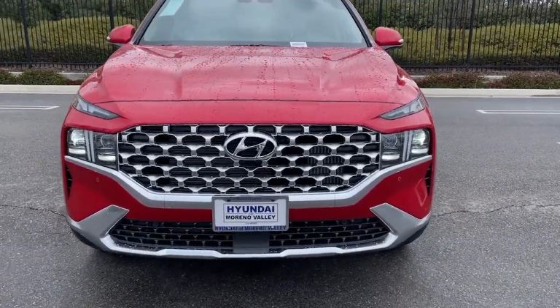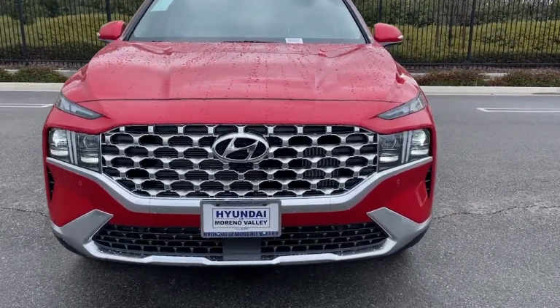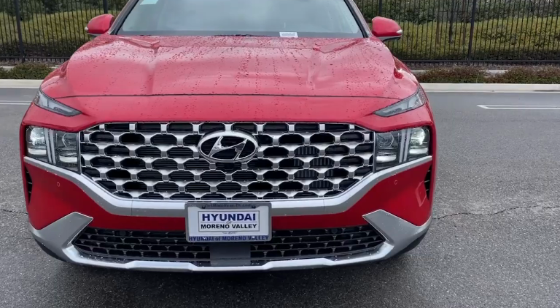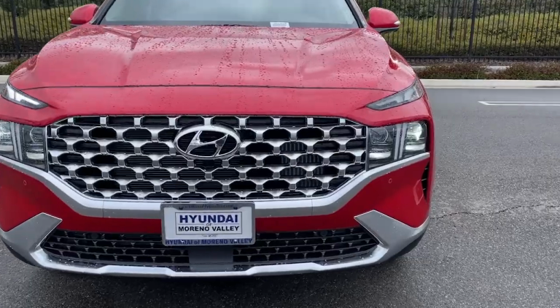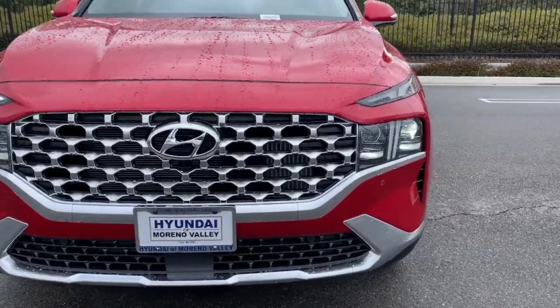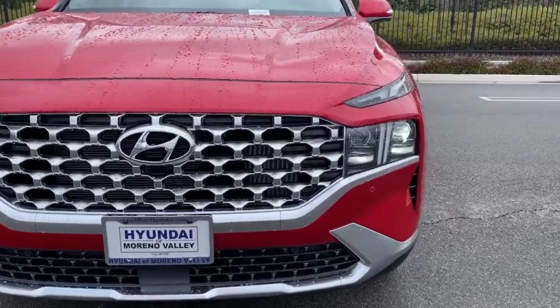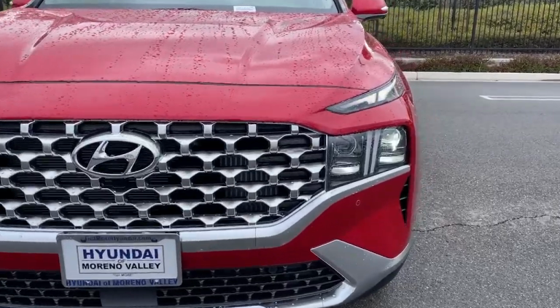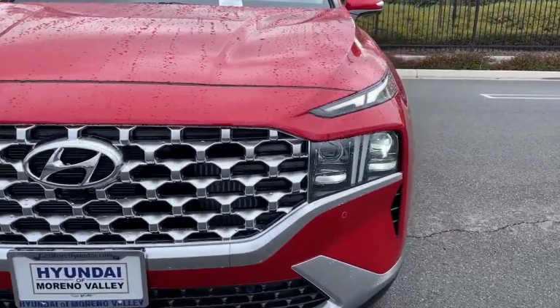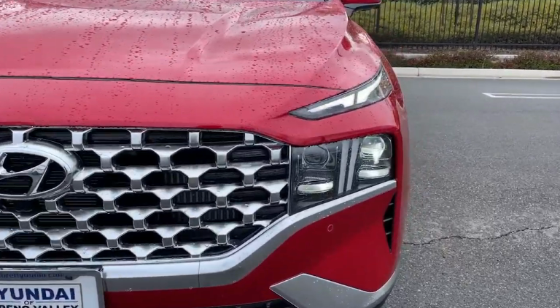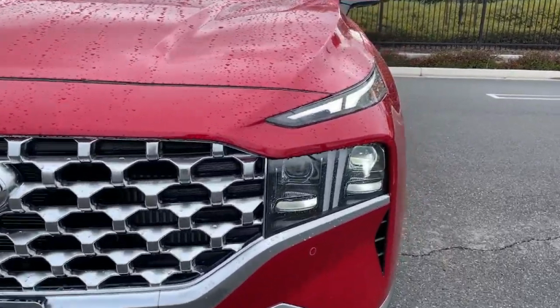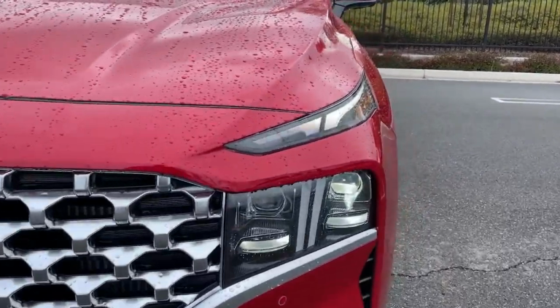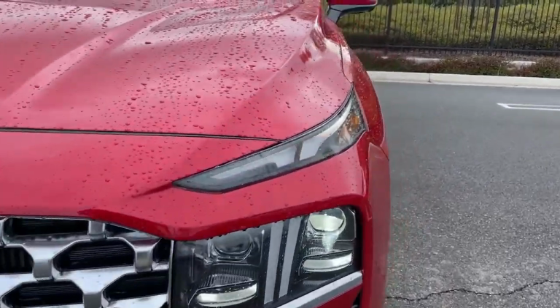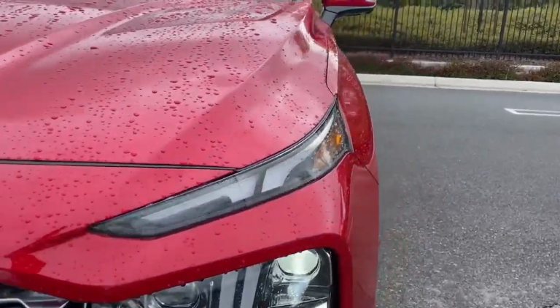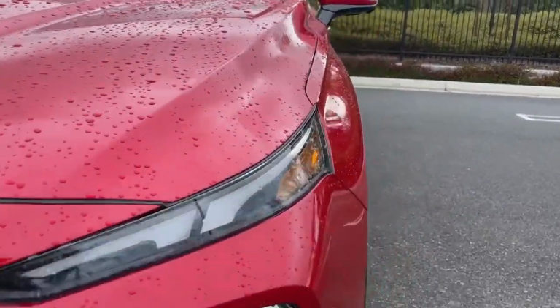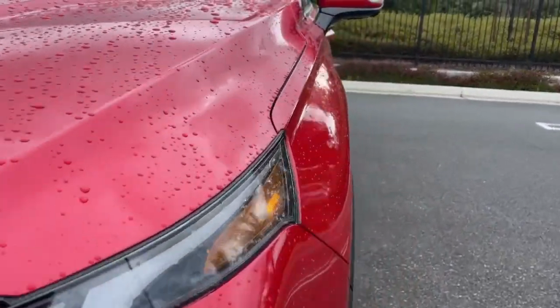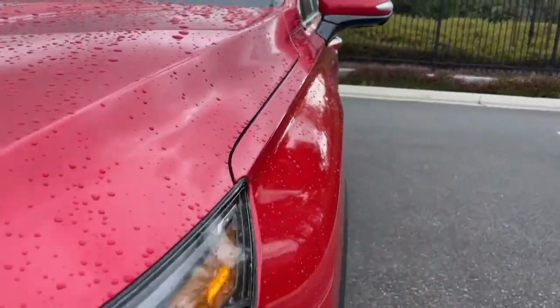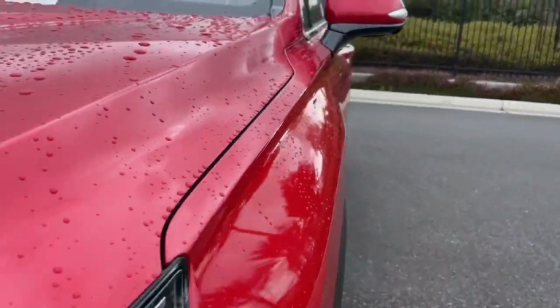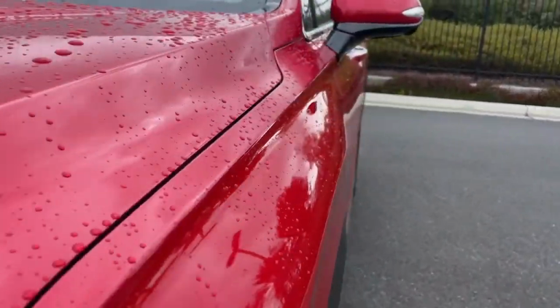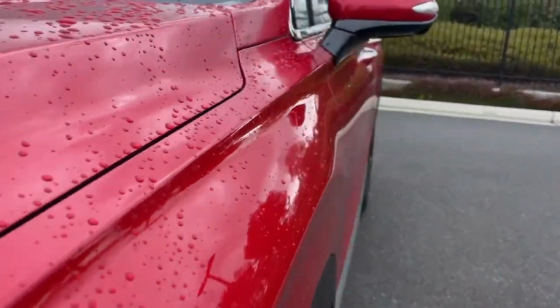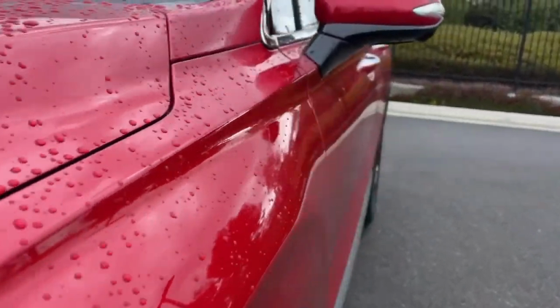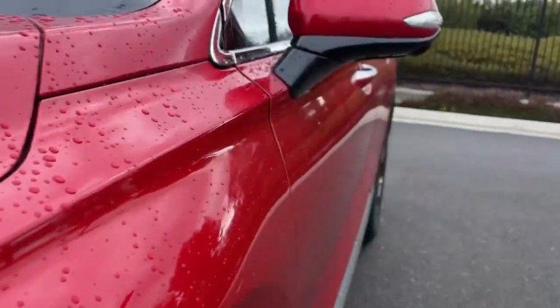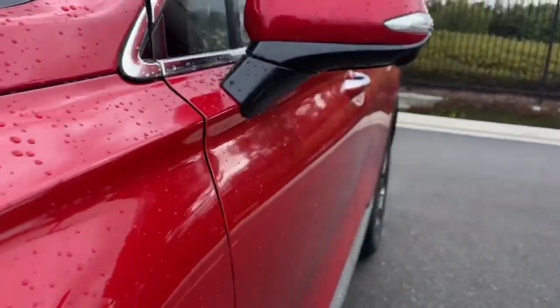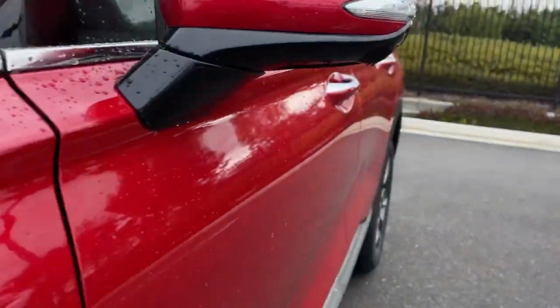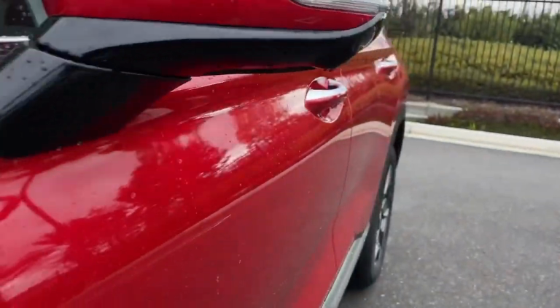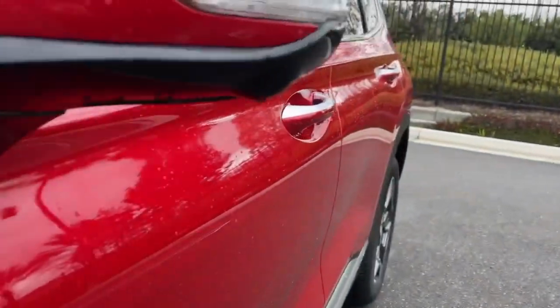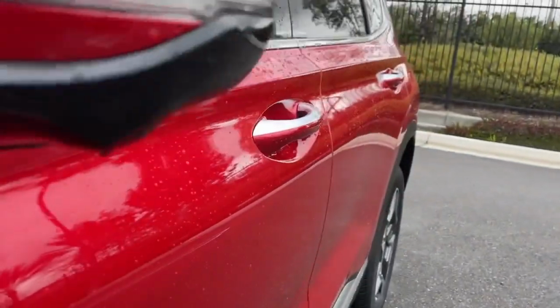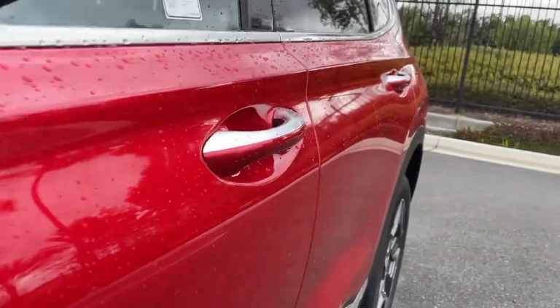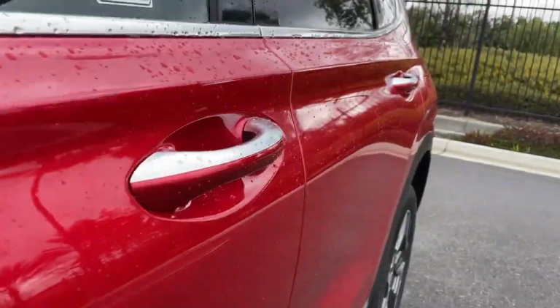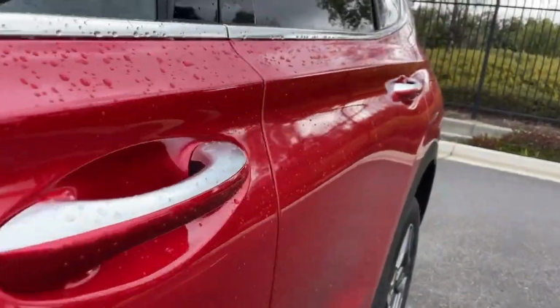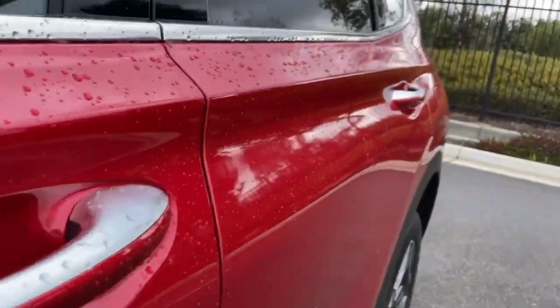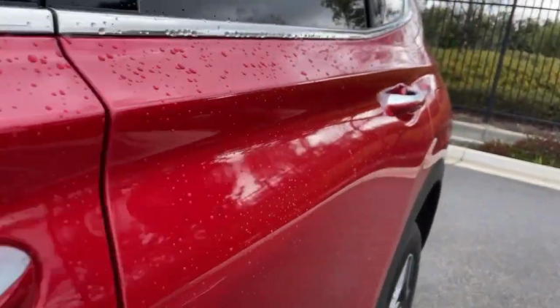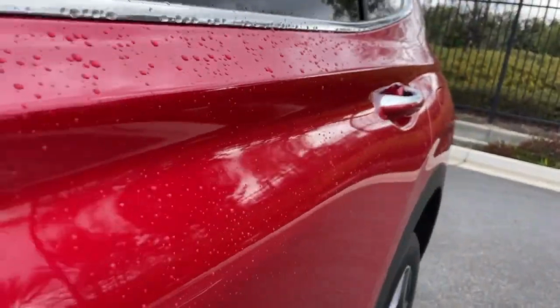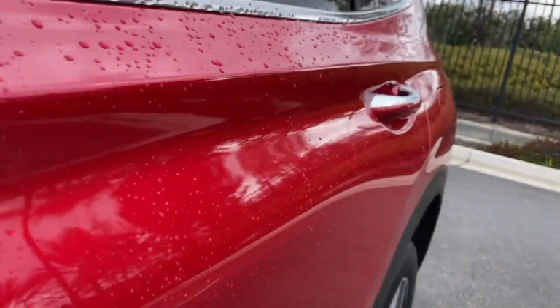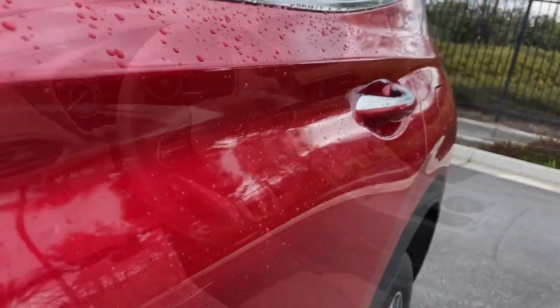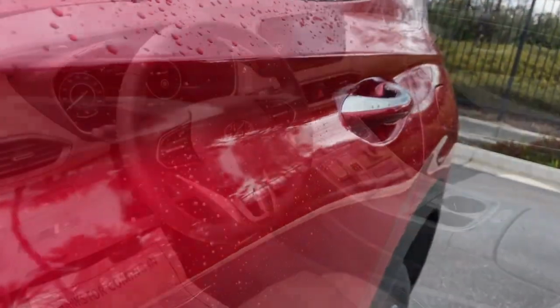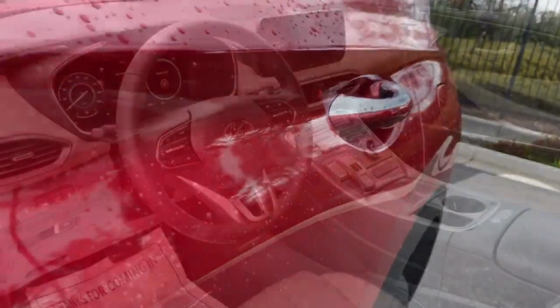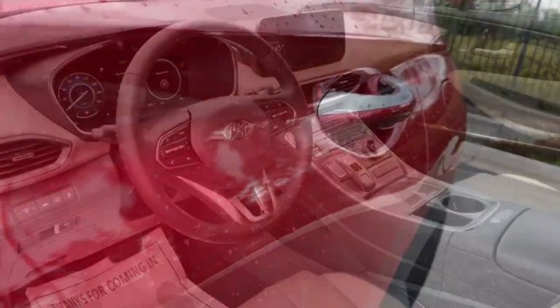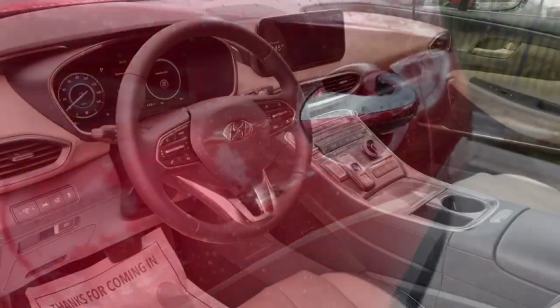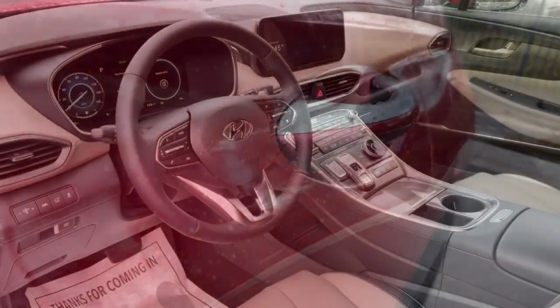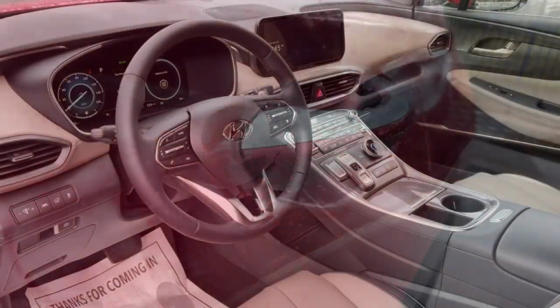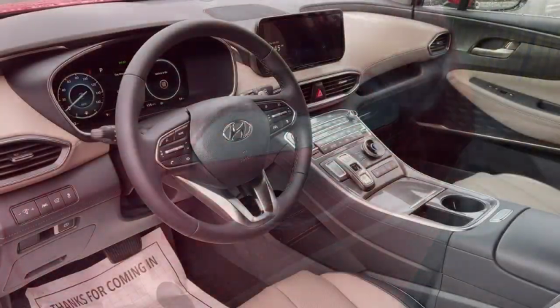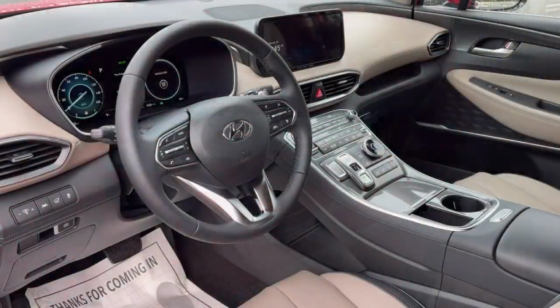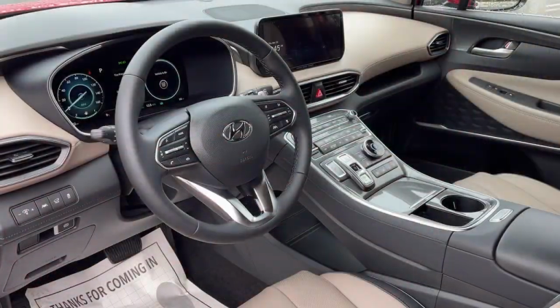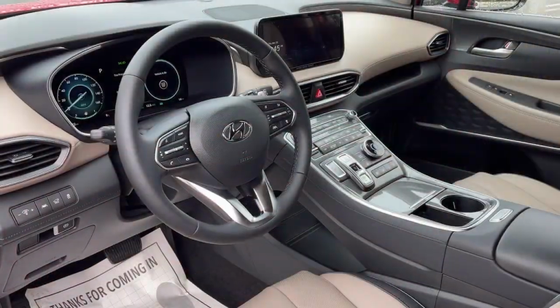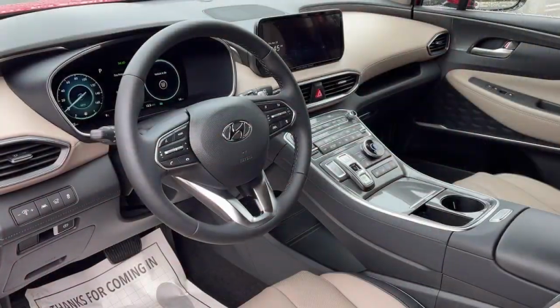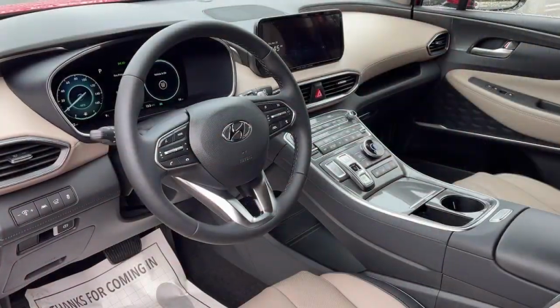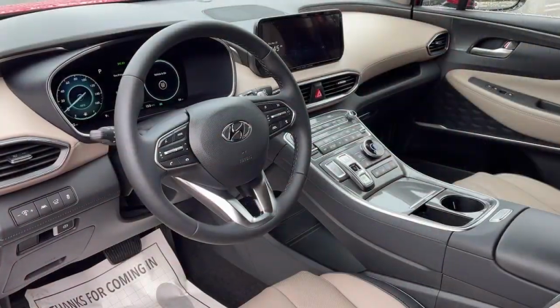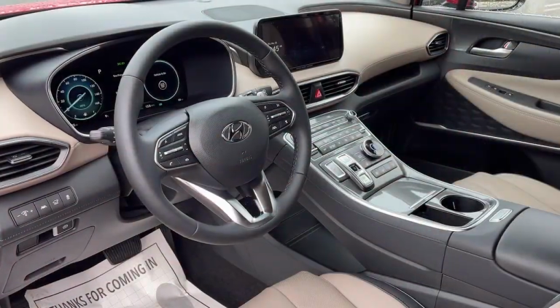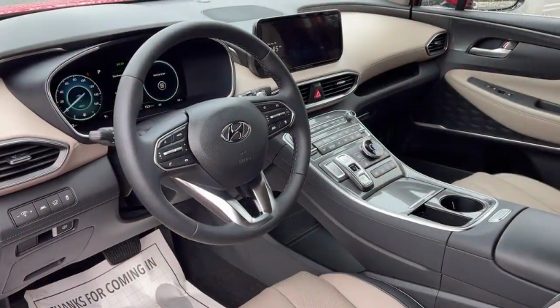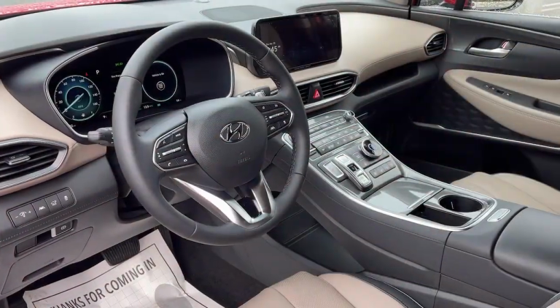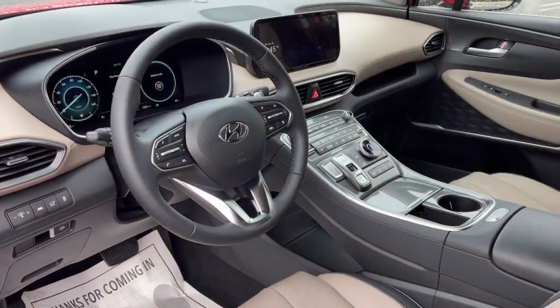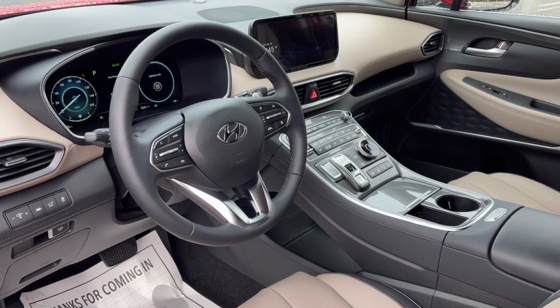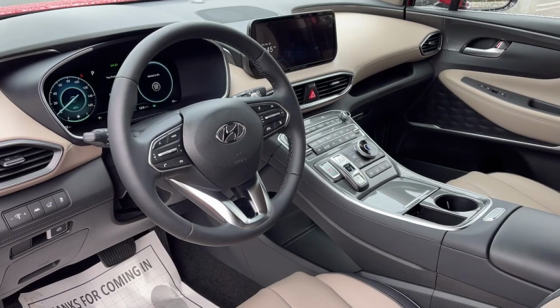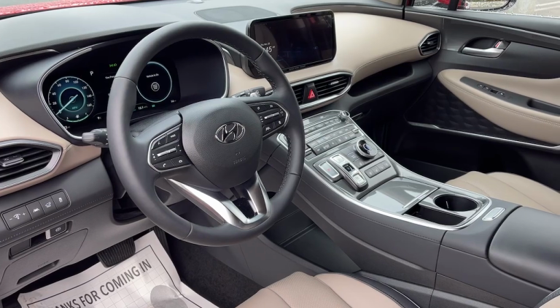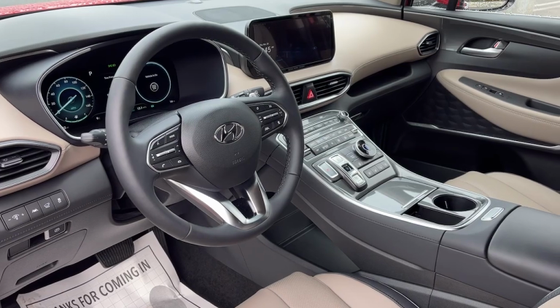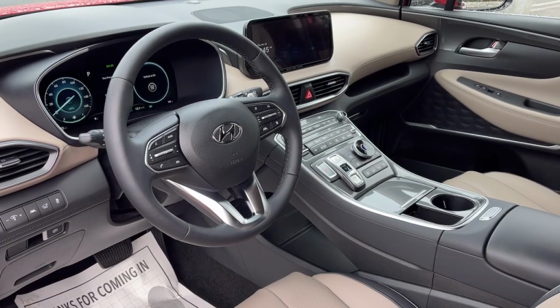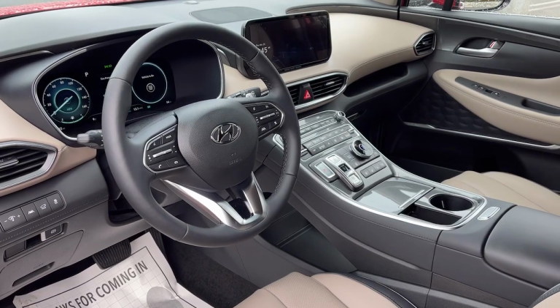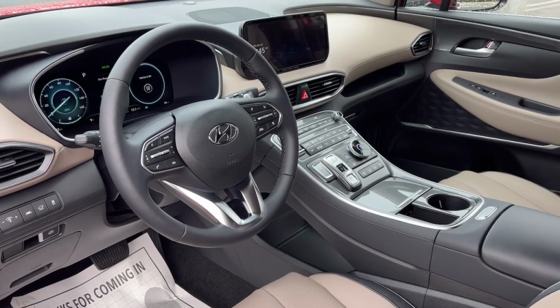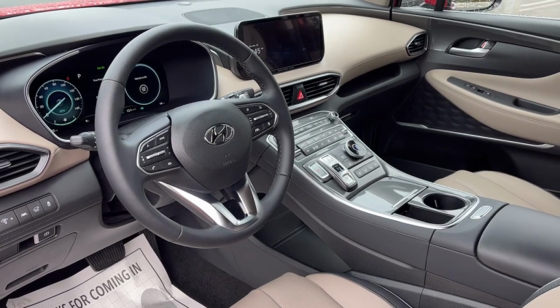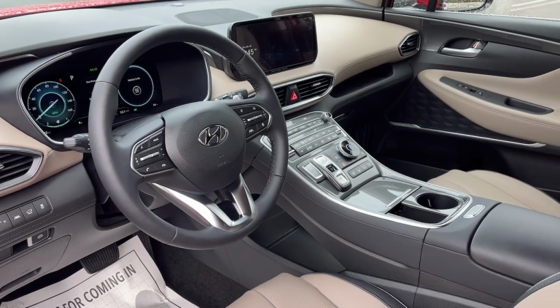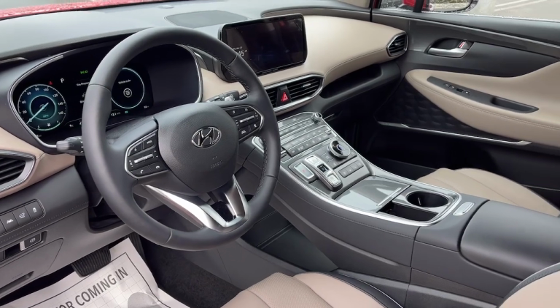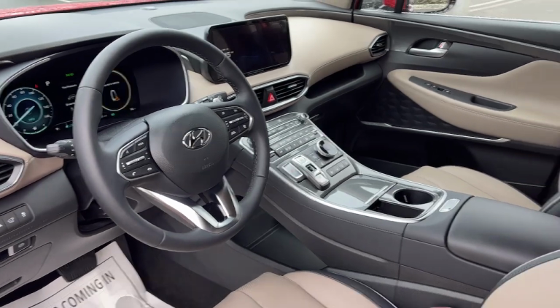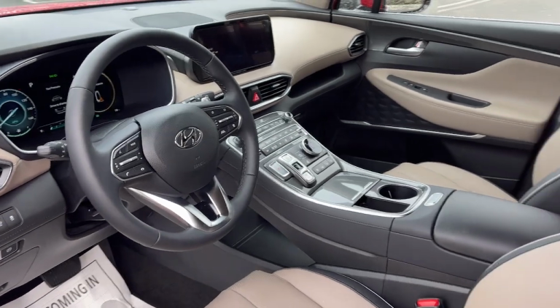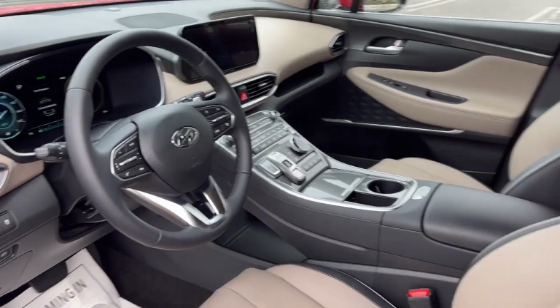Premium sound system, satellite radio, power passenger seat, power liftgate, and heated rear seat.